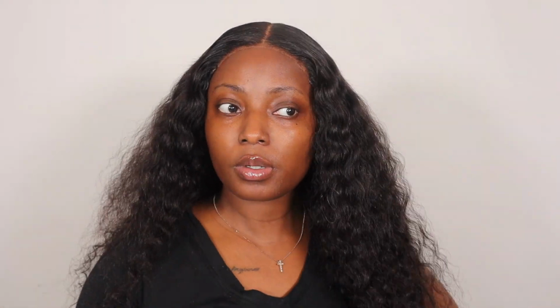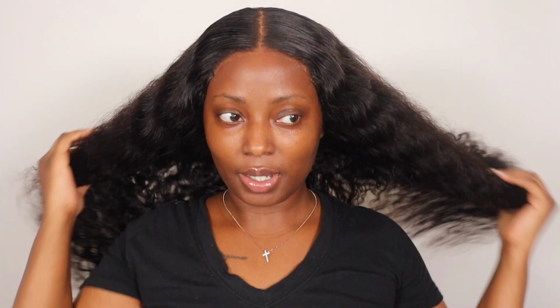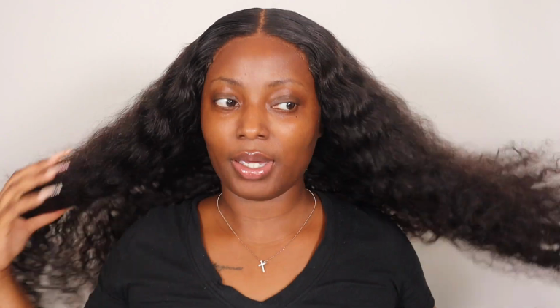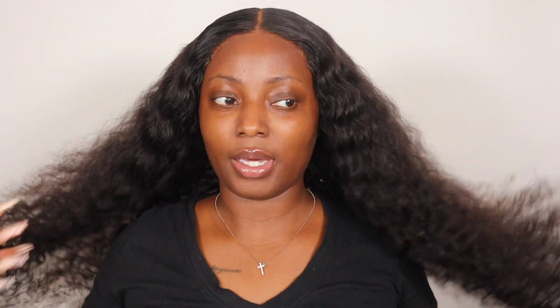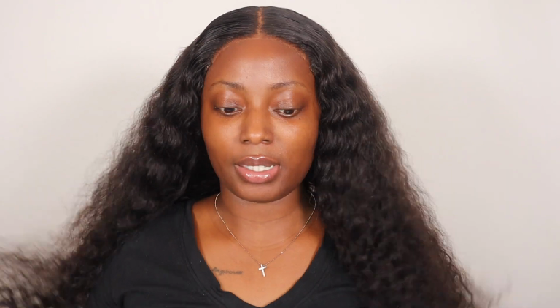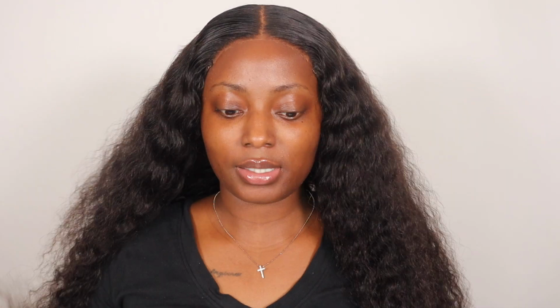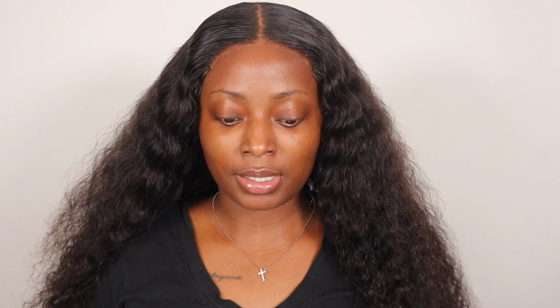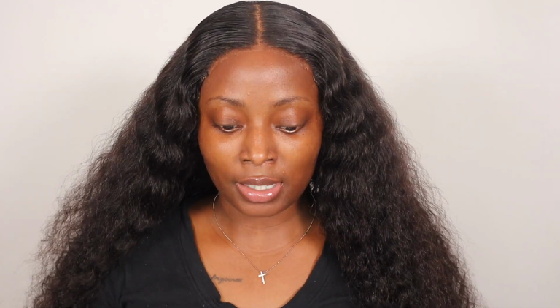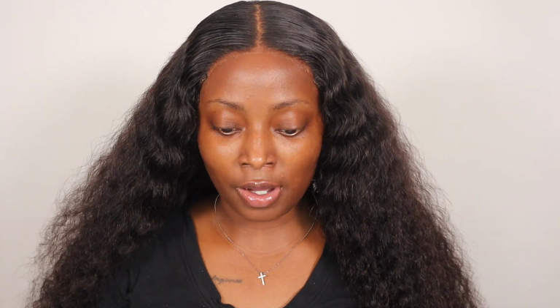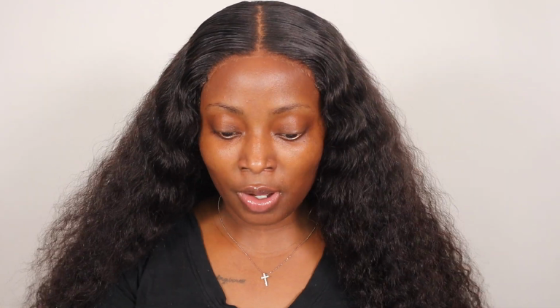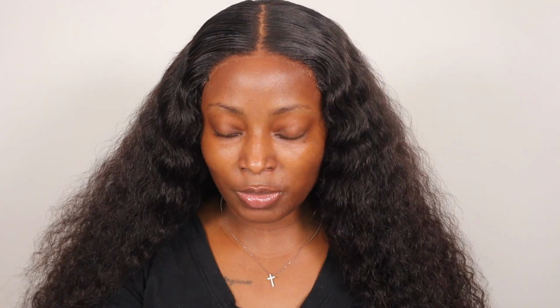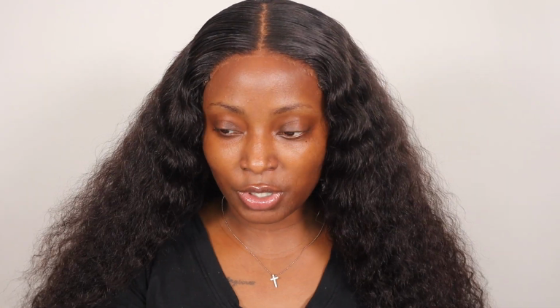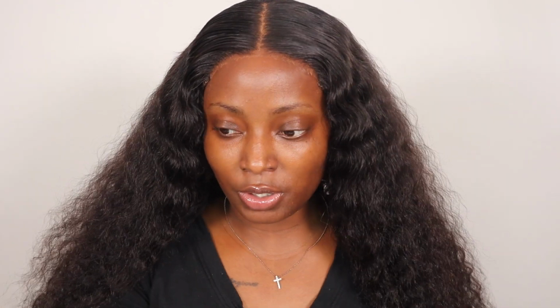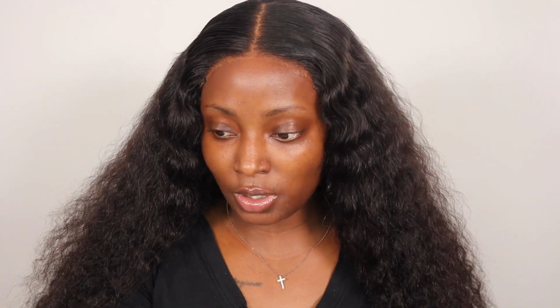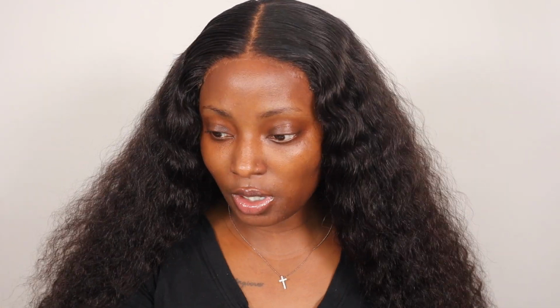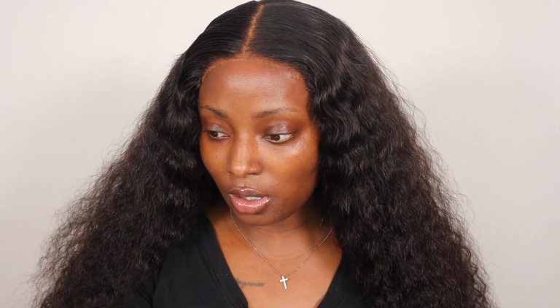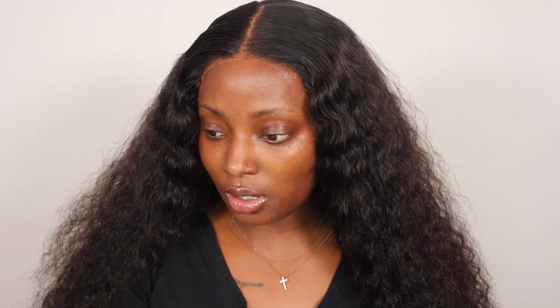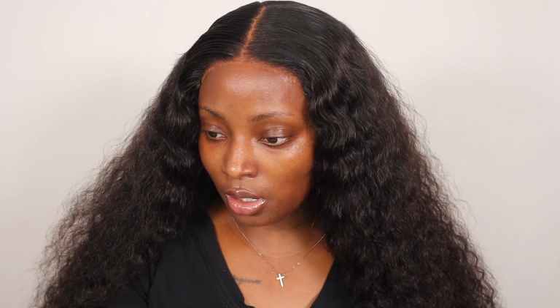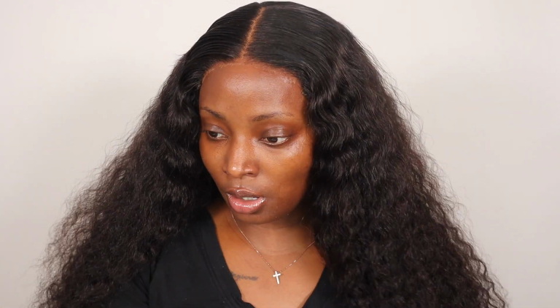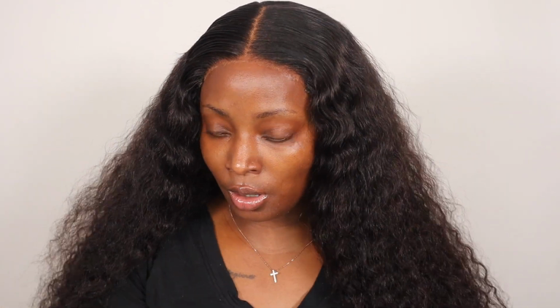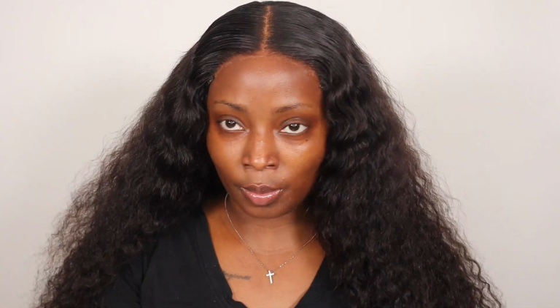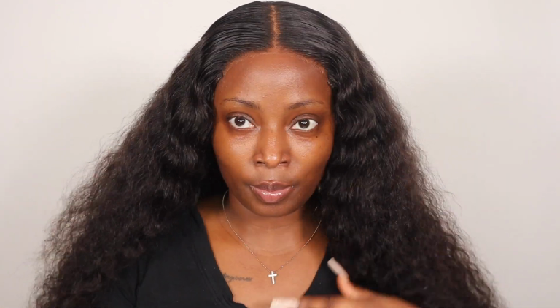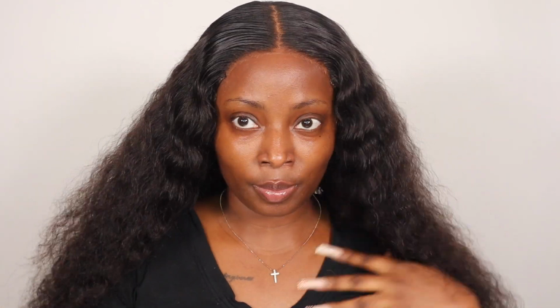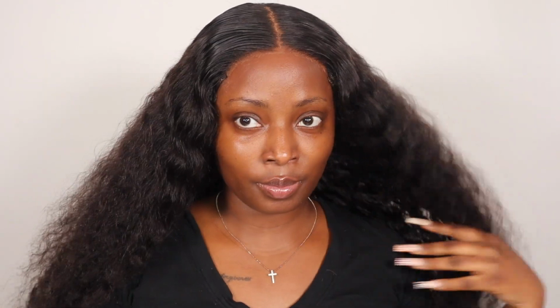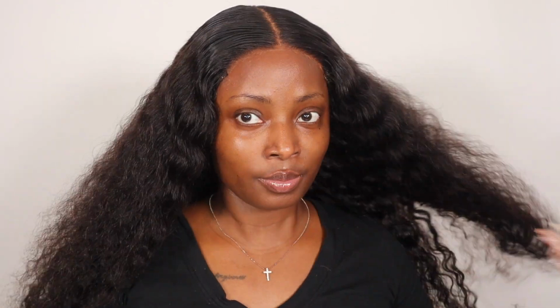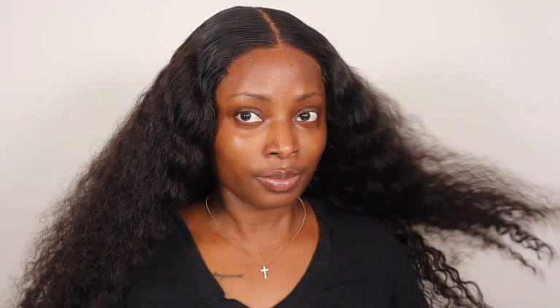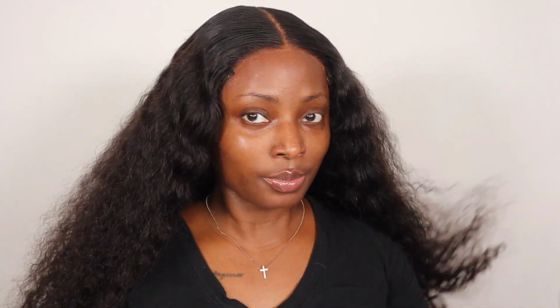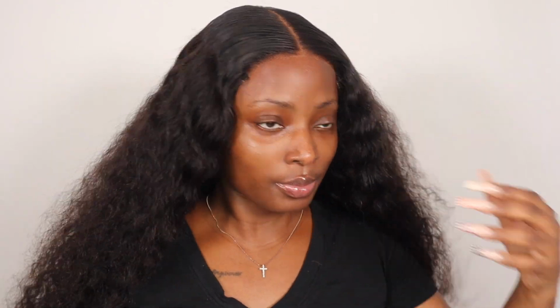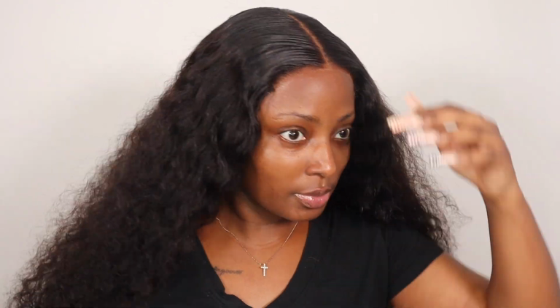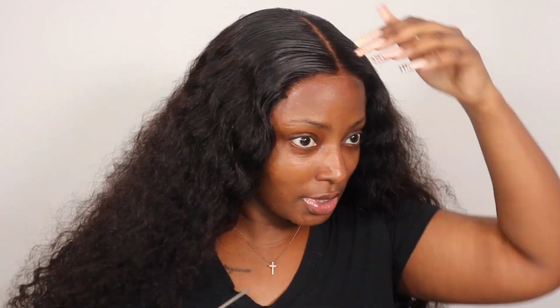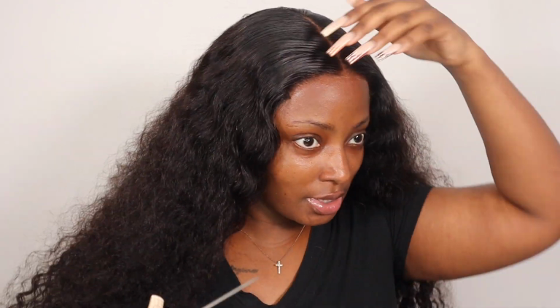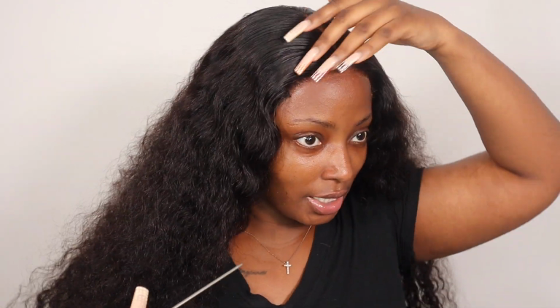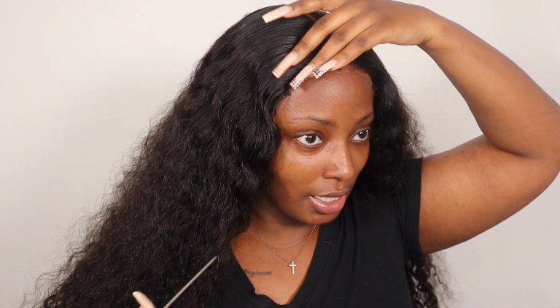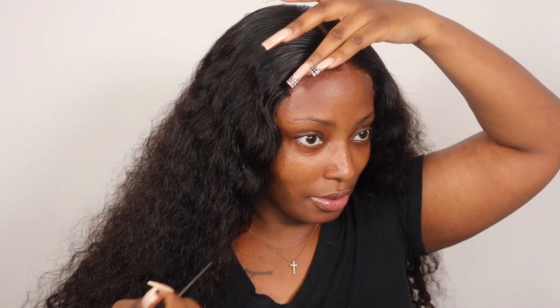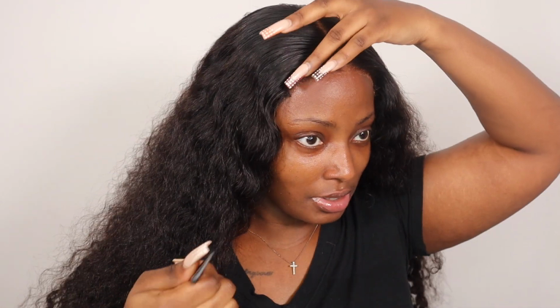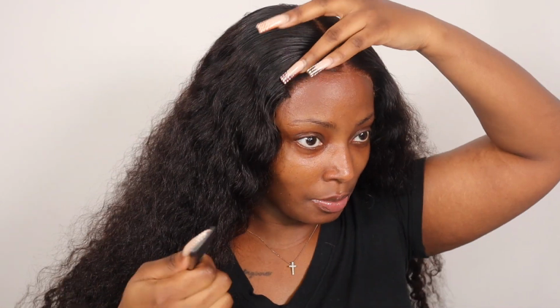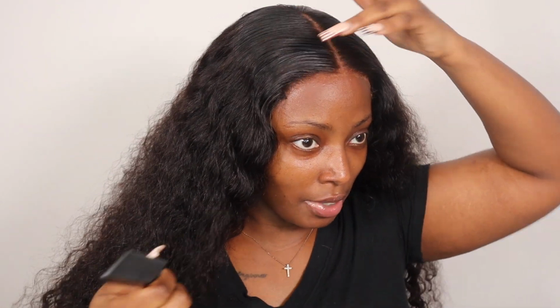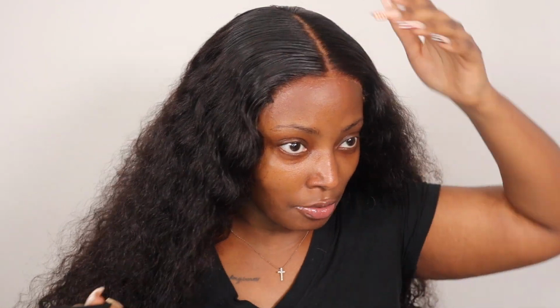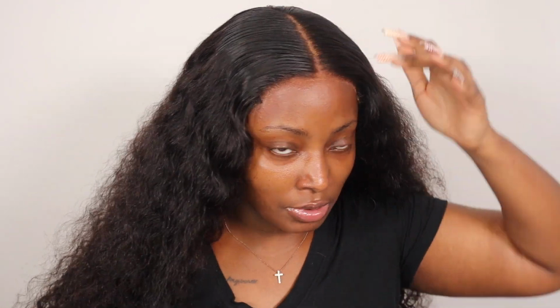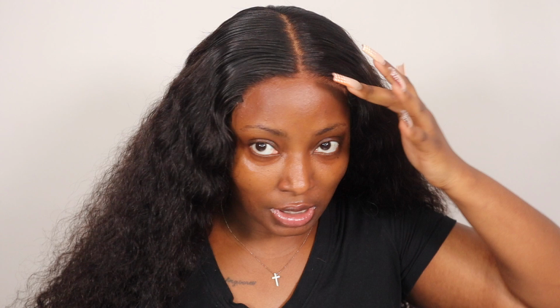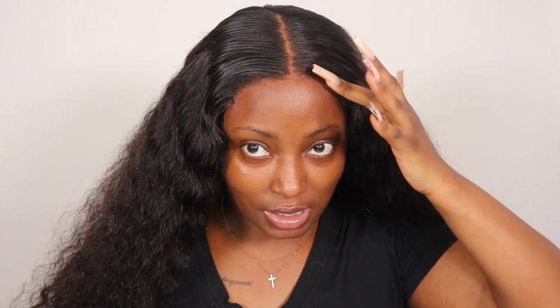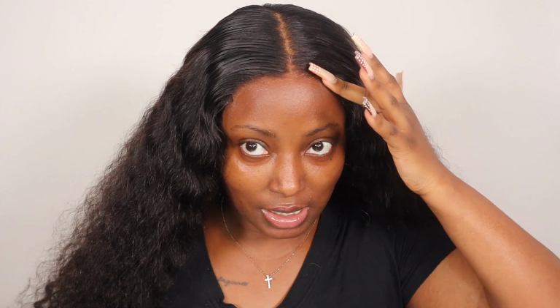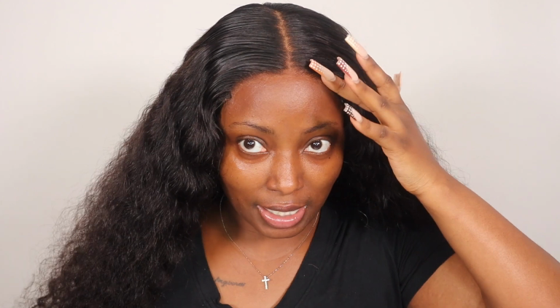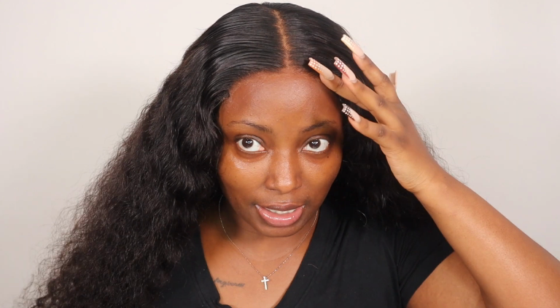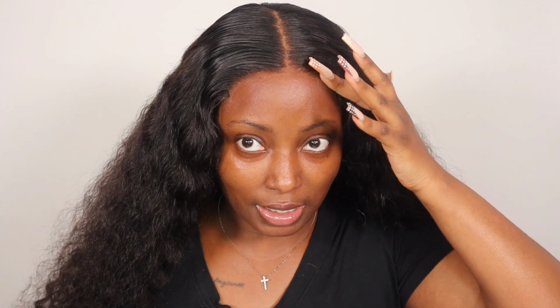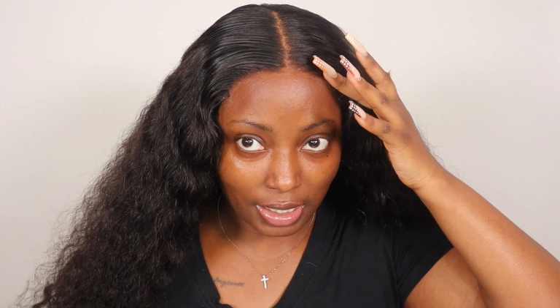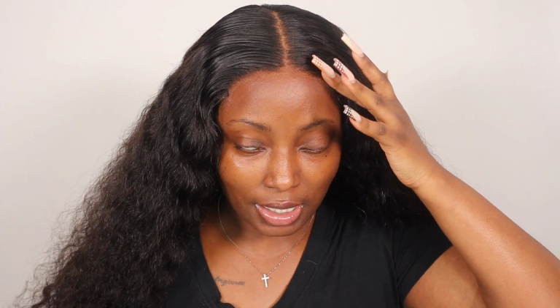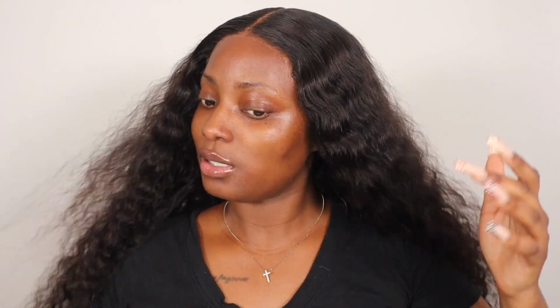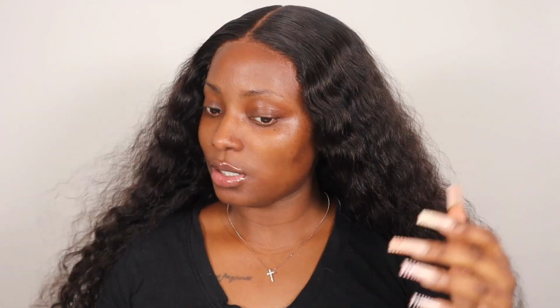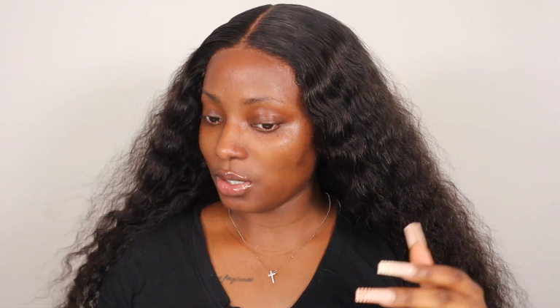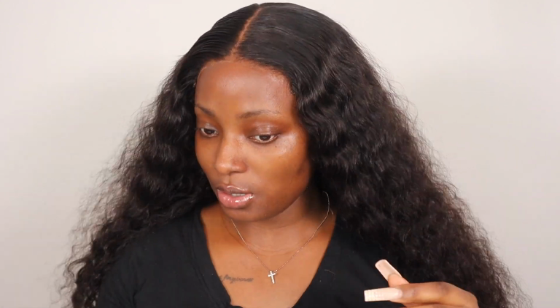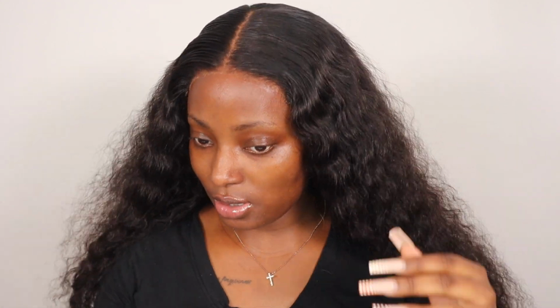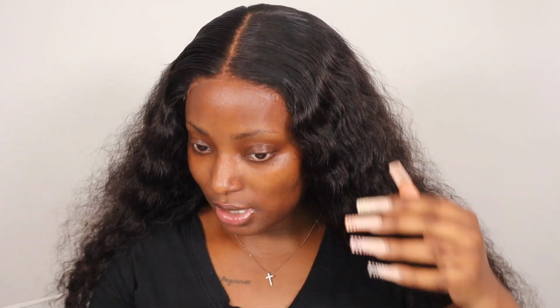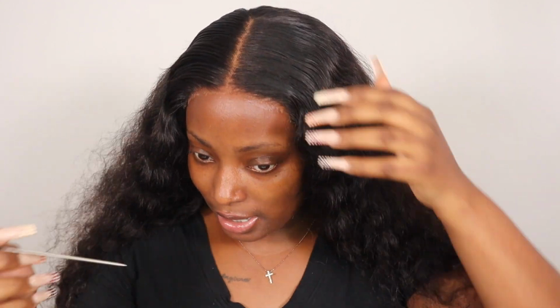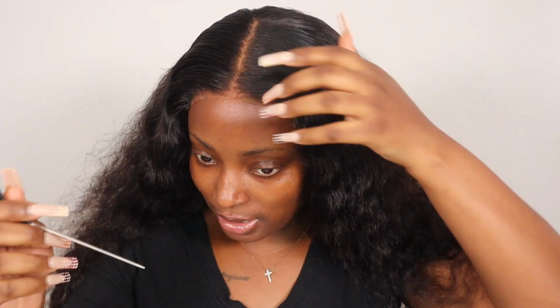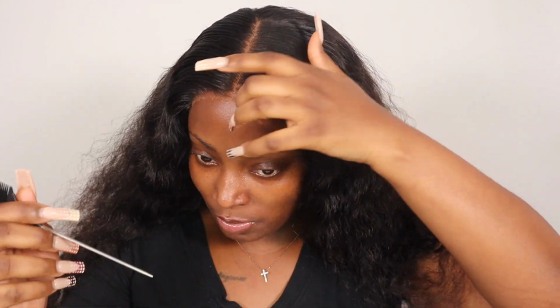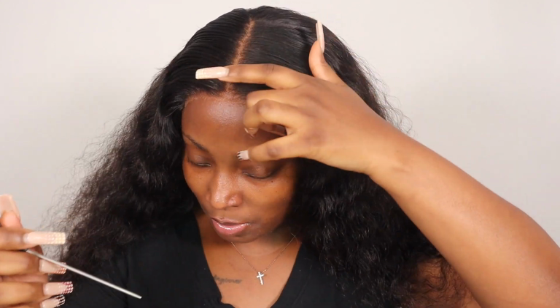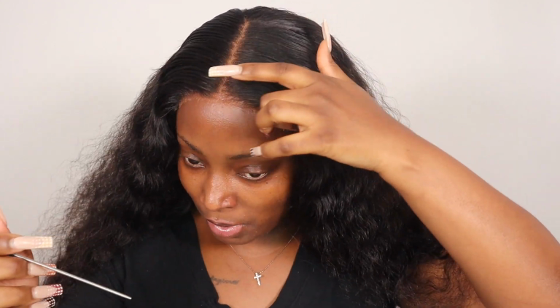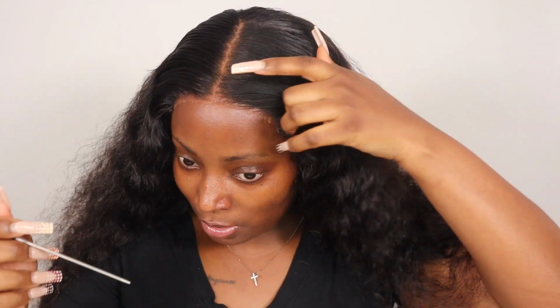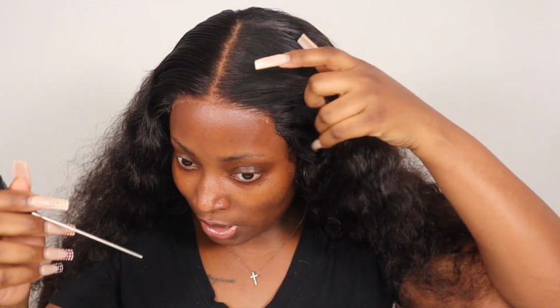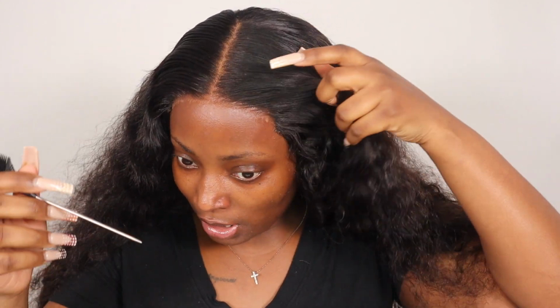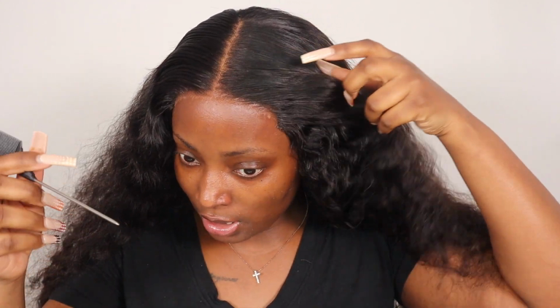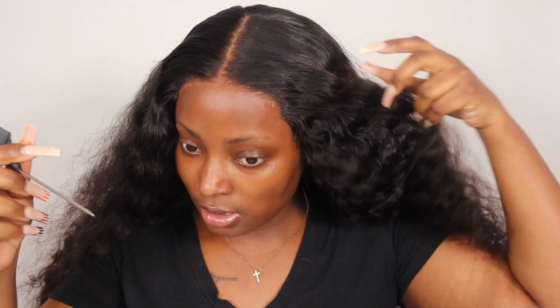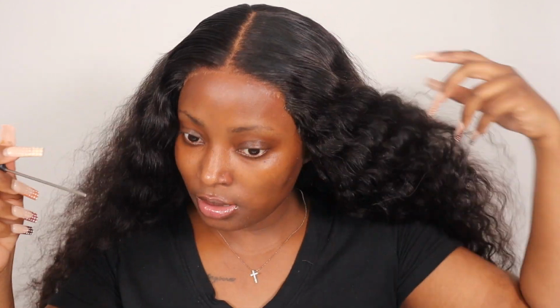Now I'm just going to take out some hair on the side to use as my baby hairs.